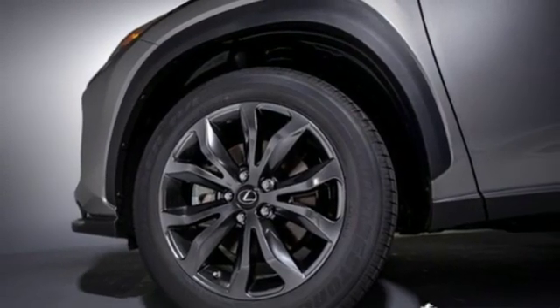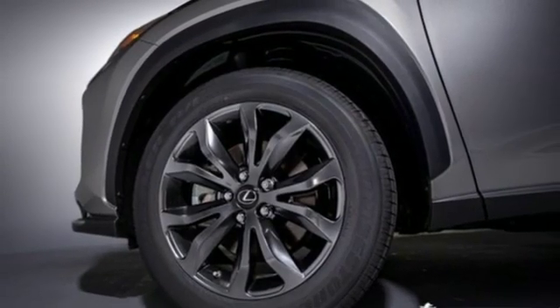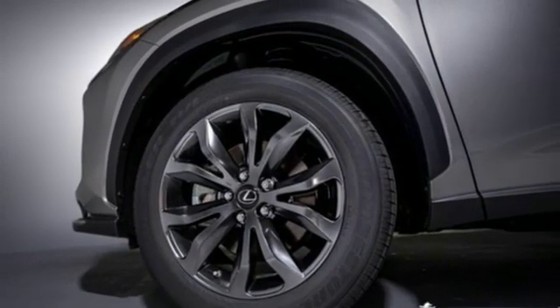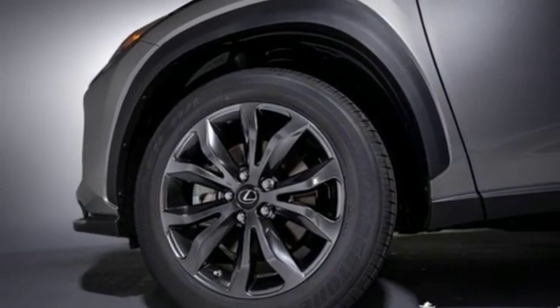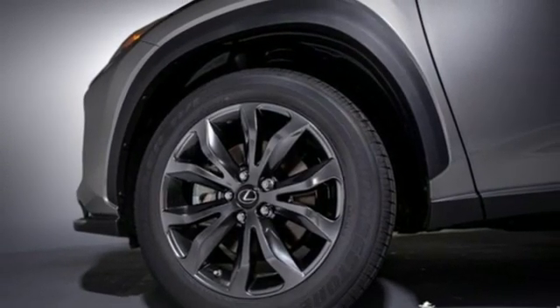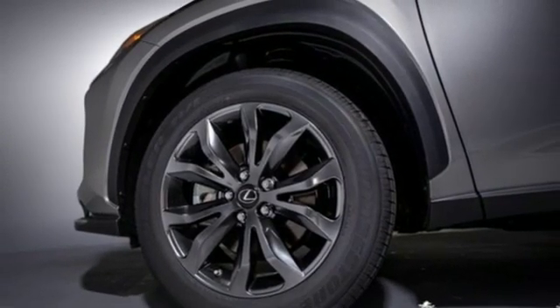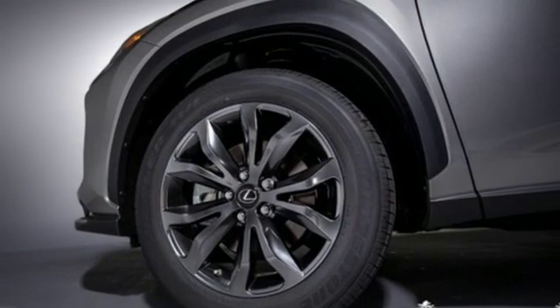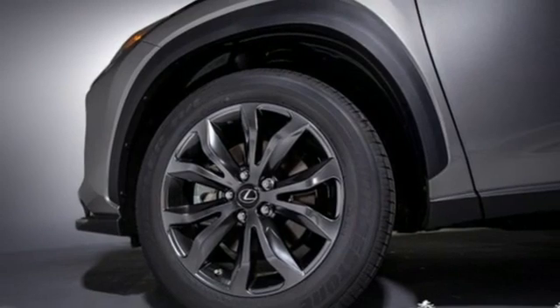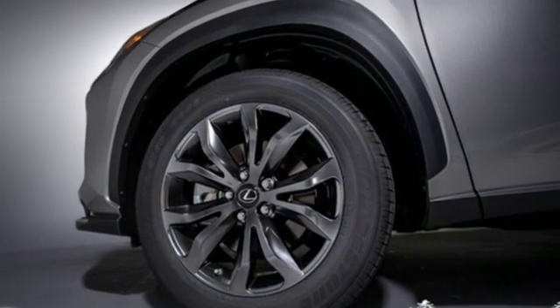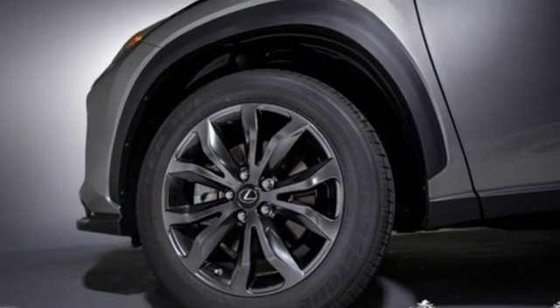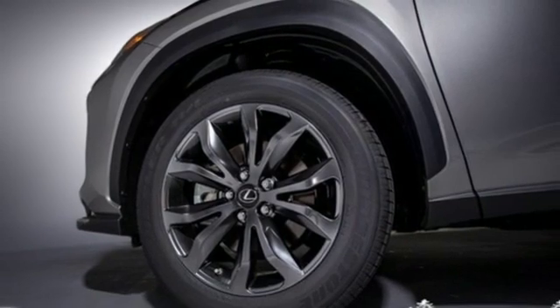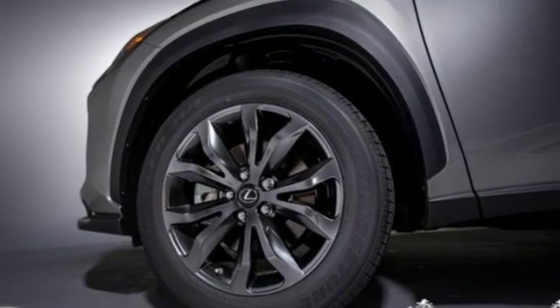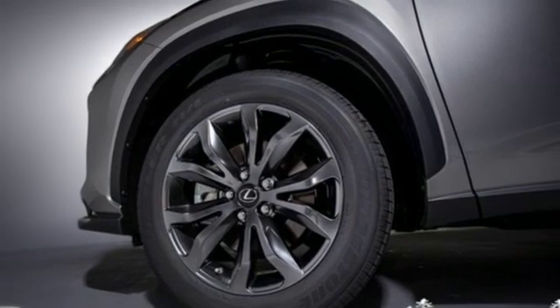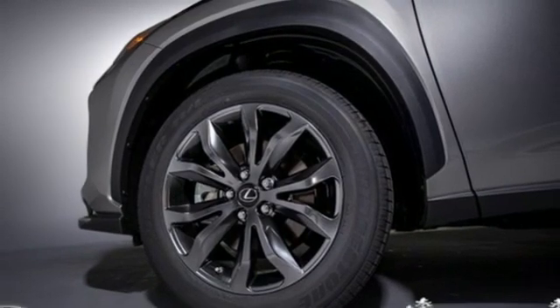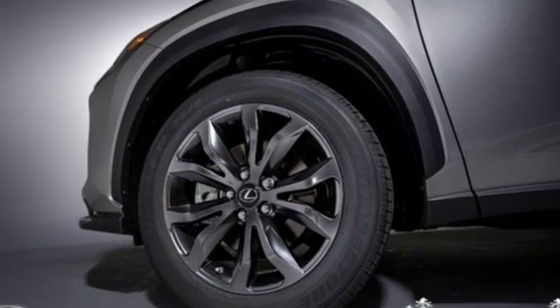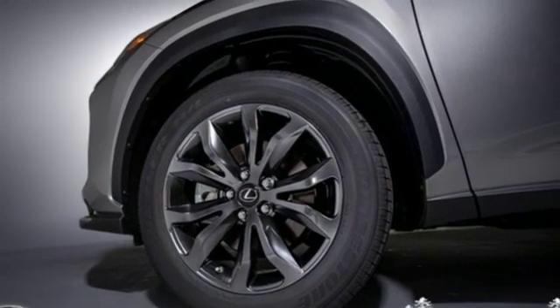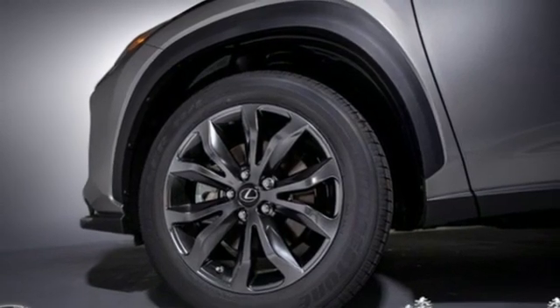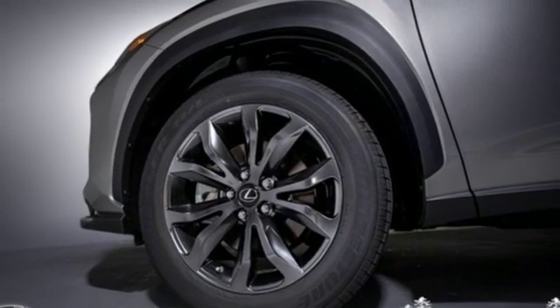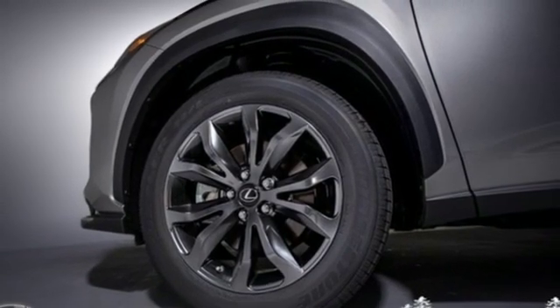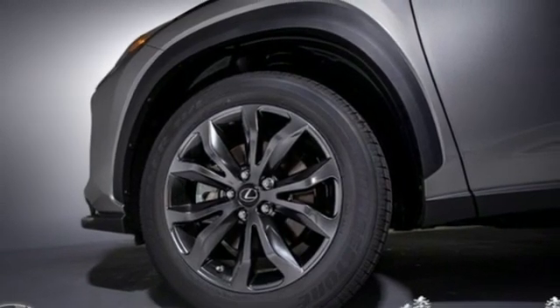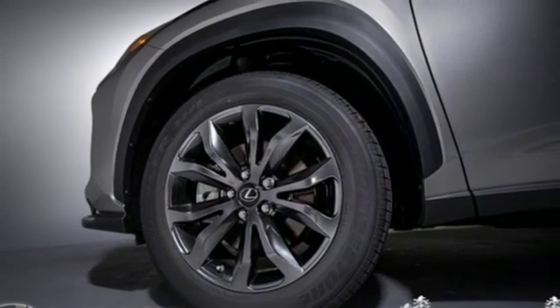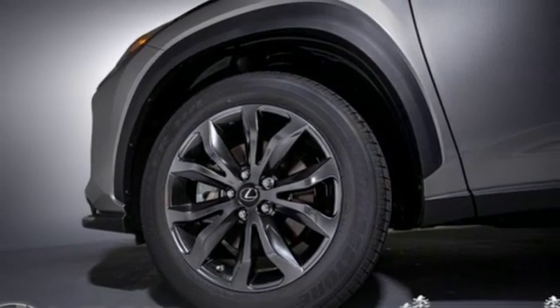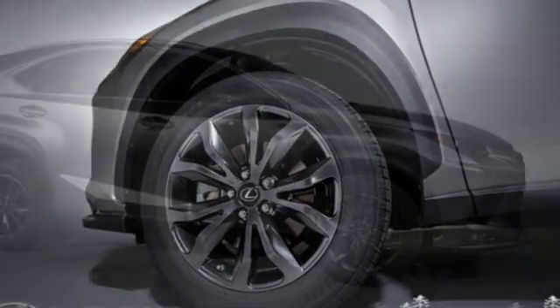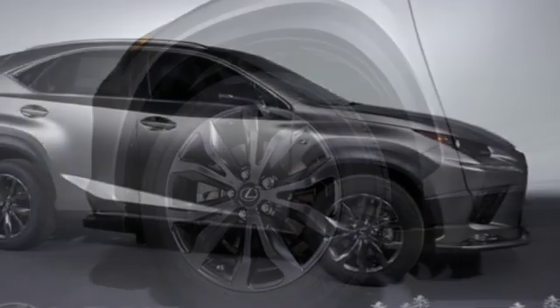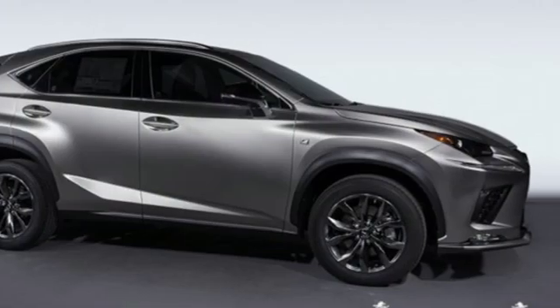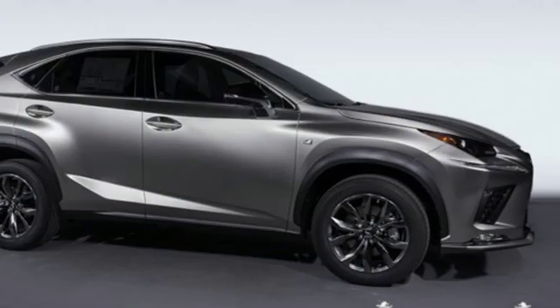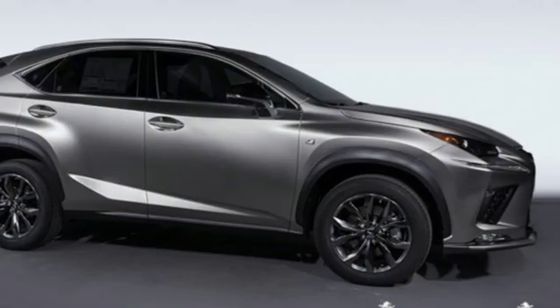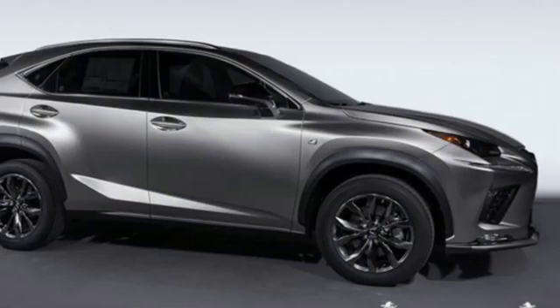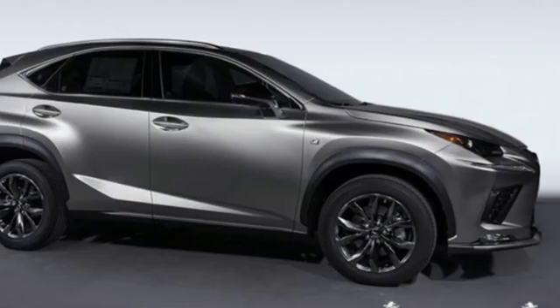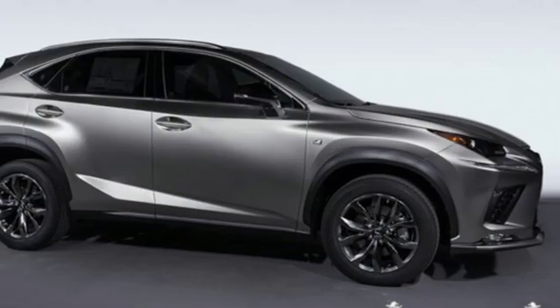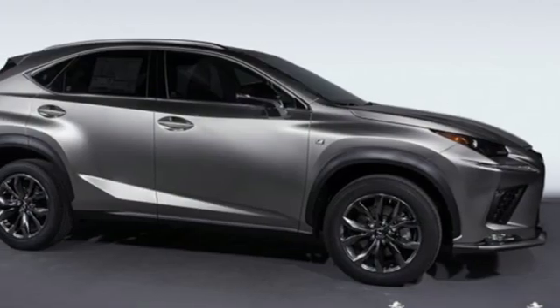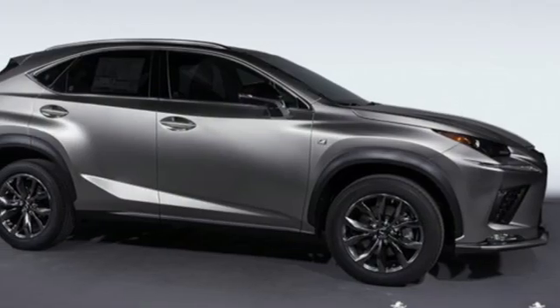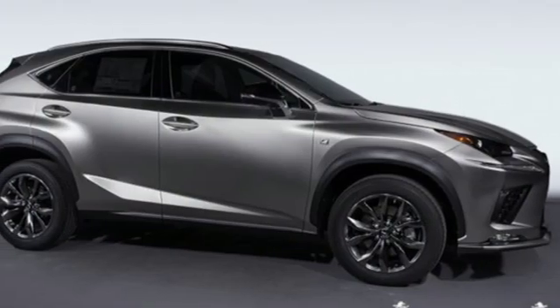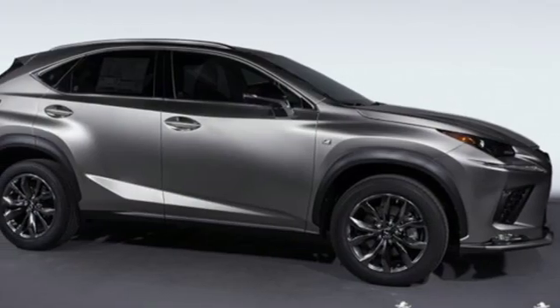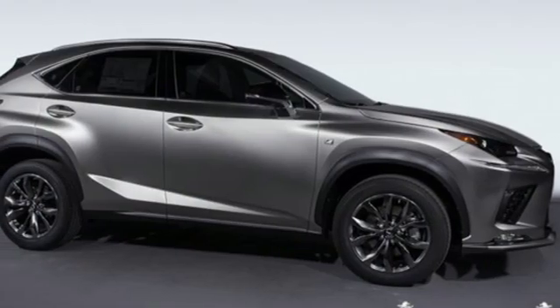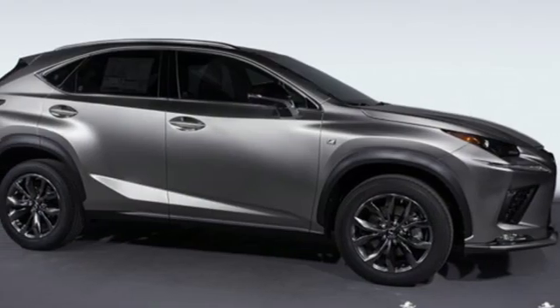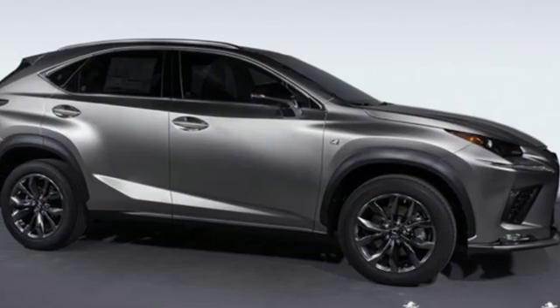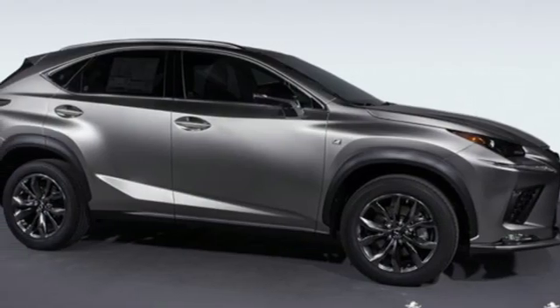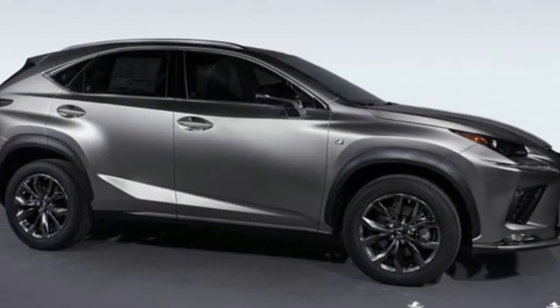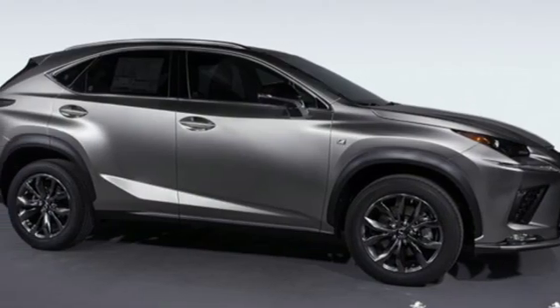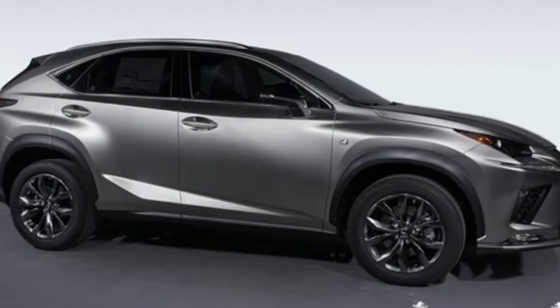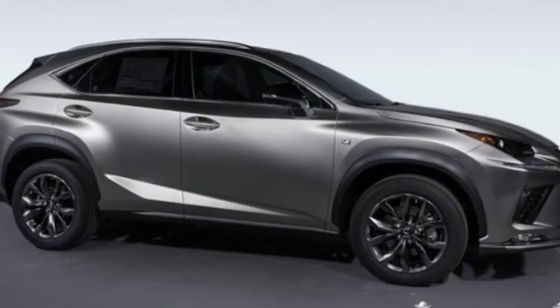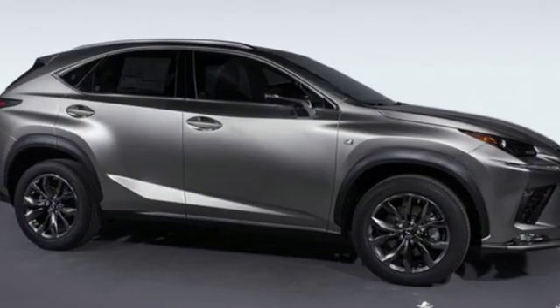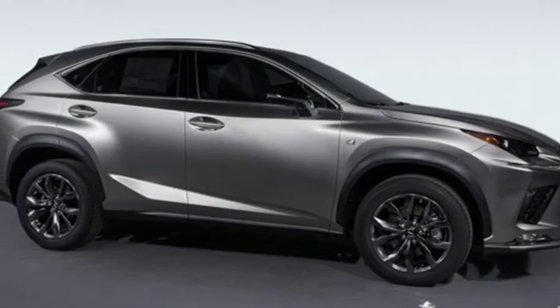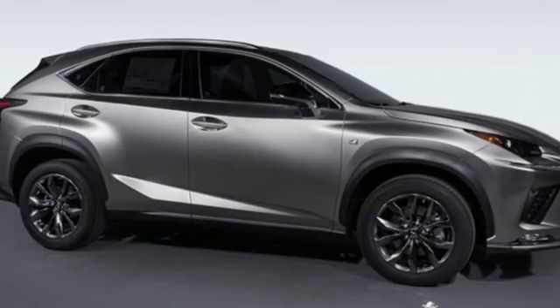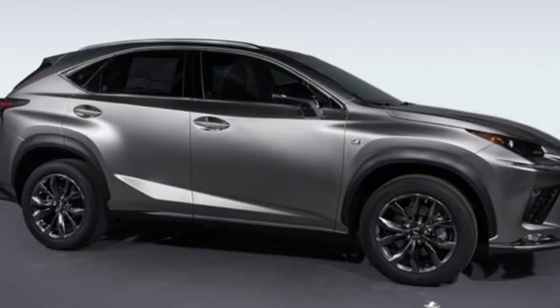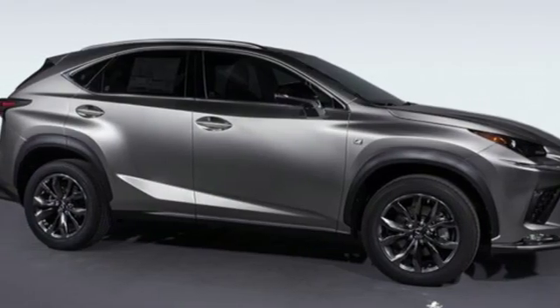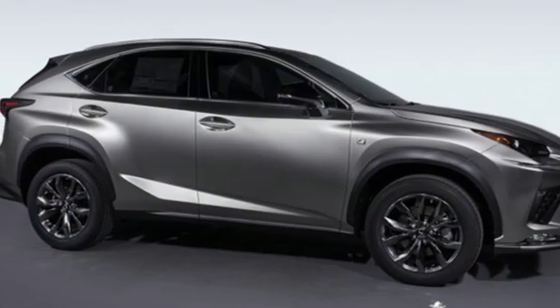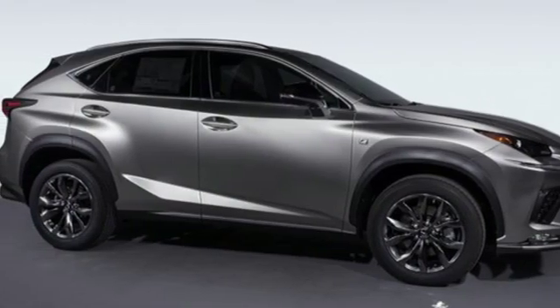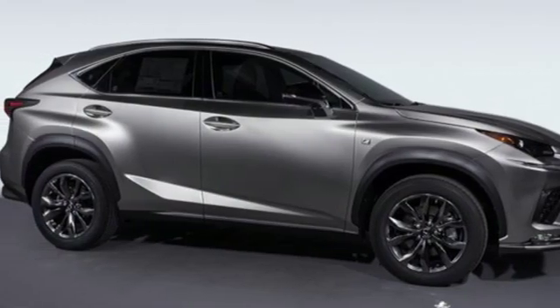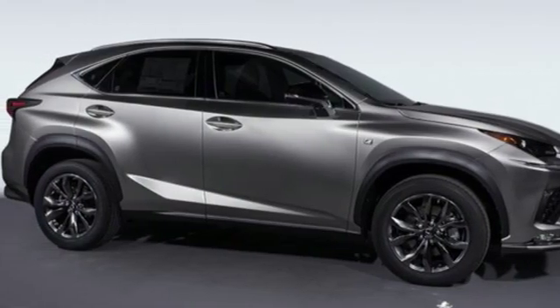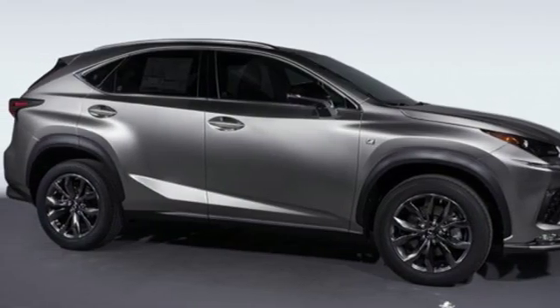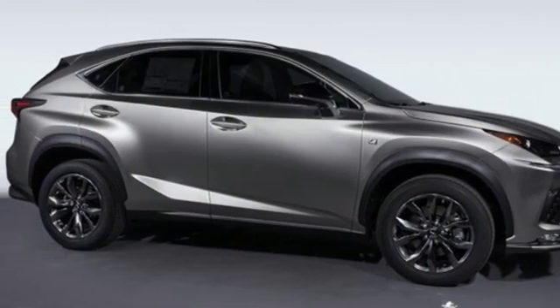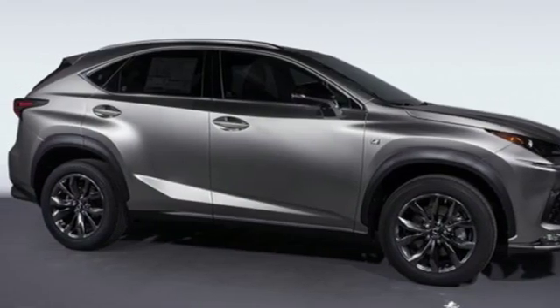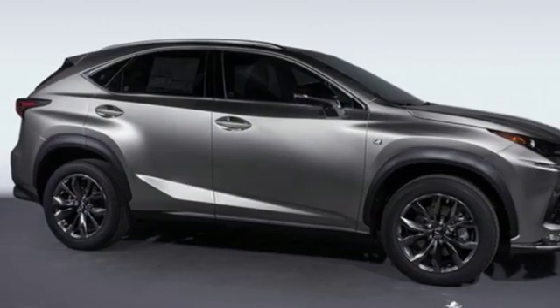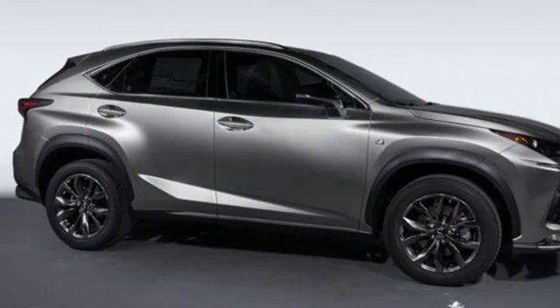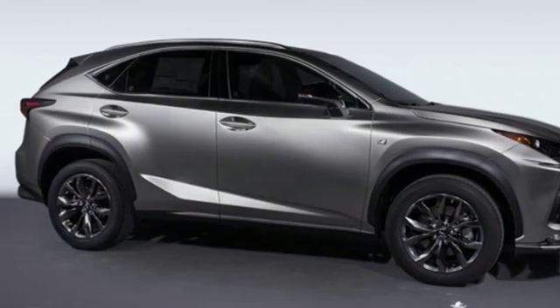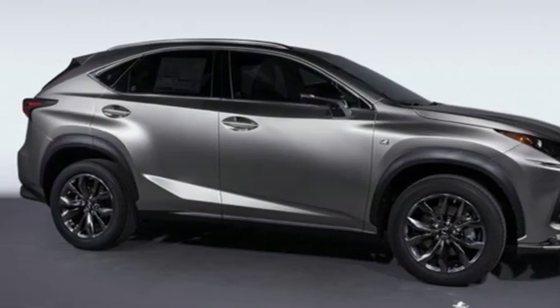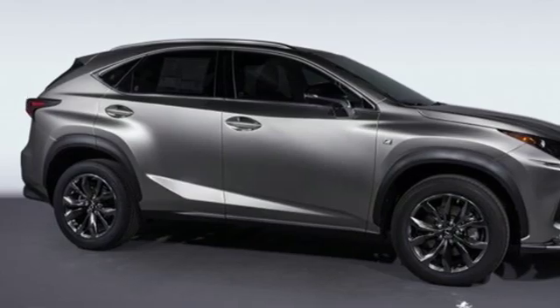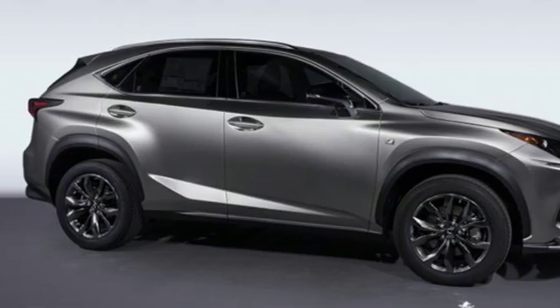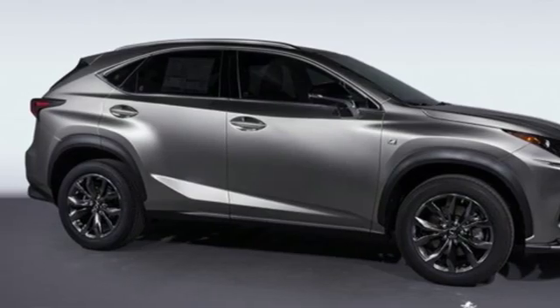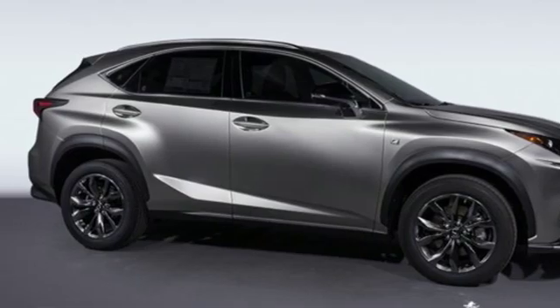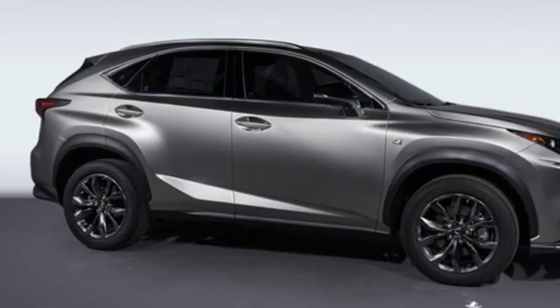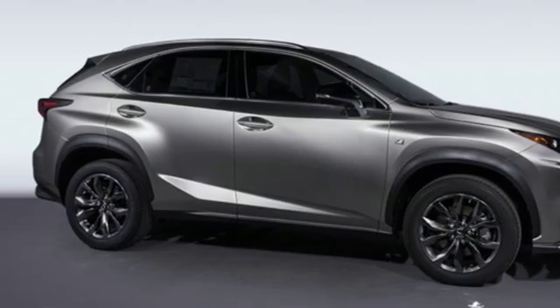Lexus inspired design, relentless innovation, incredible performance. Experience it for yourself today.